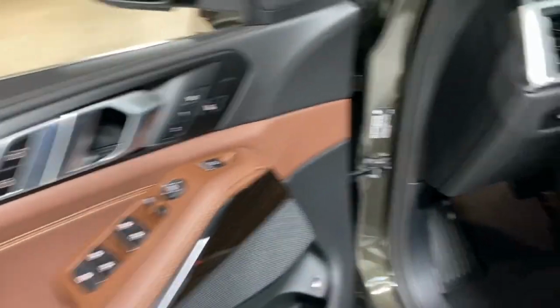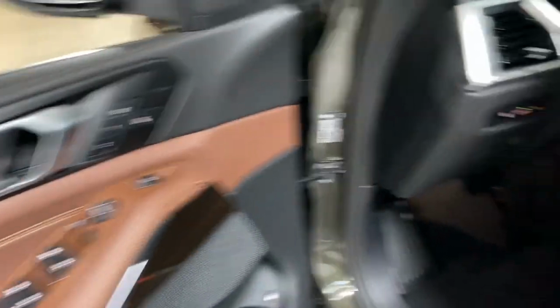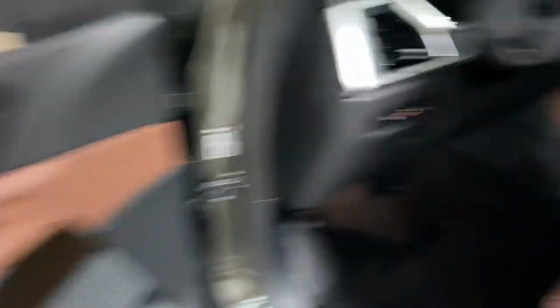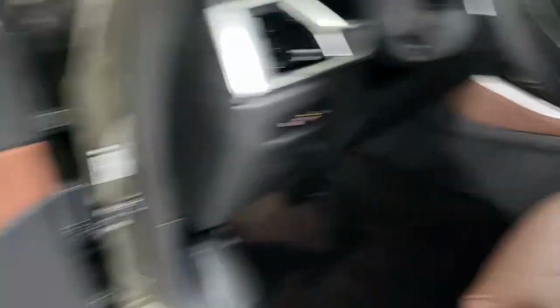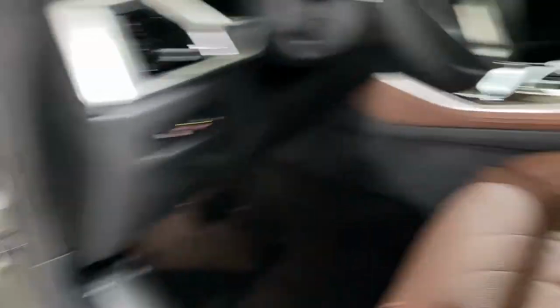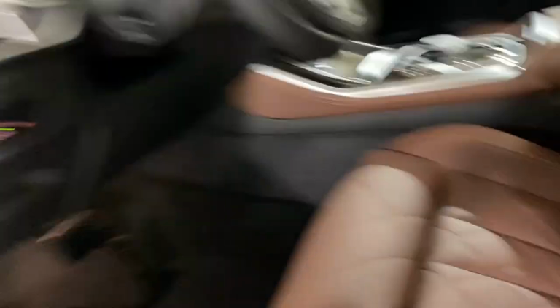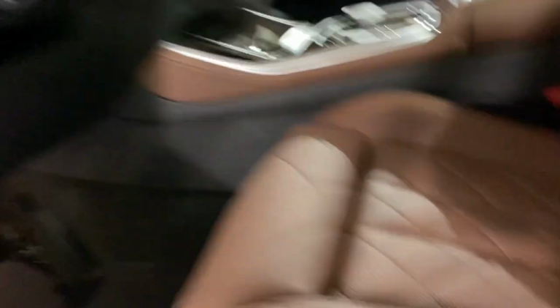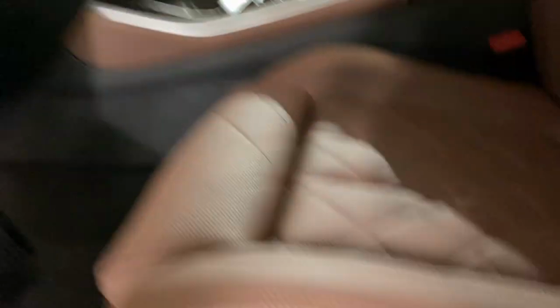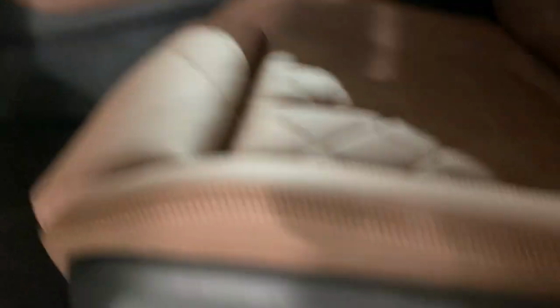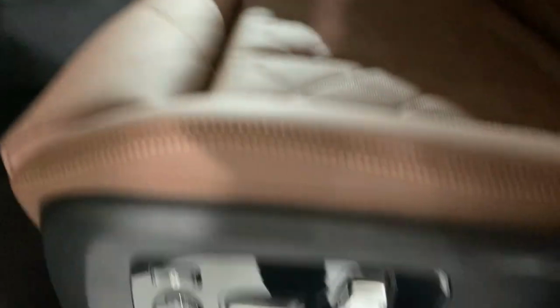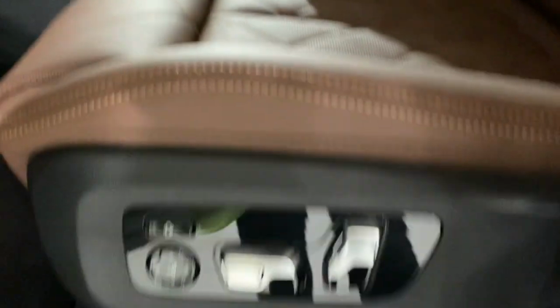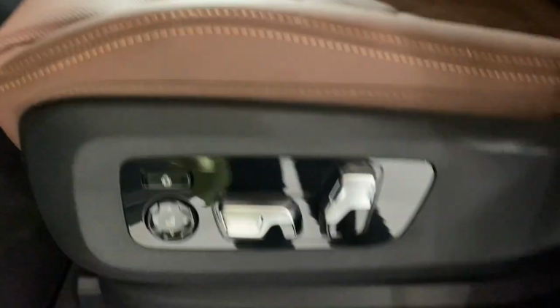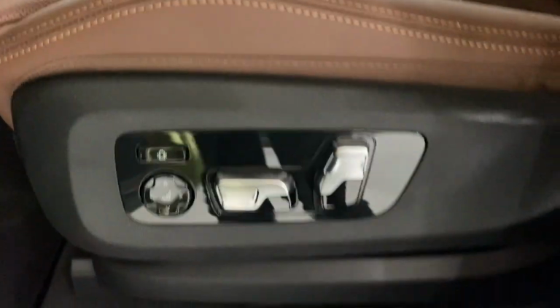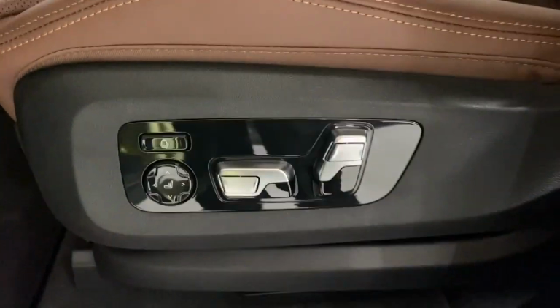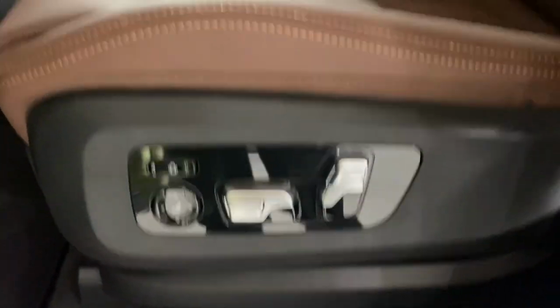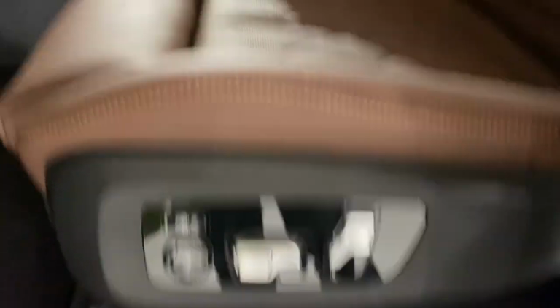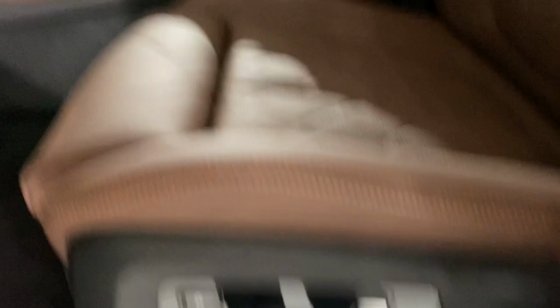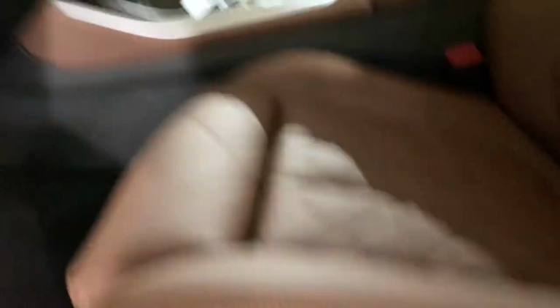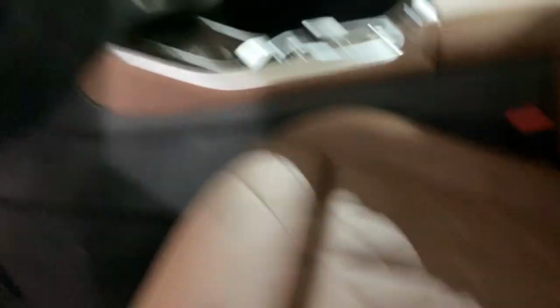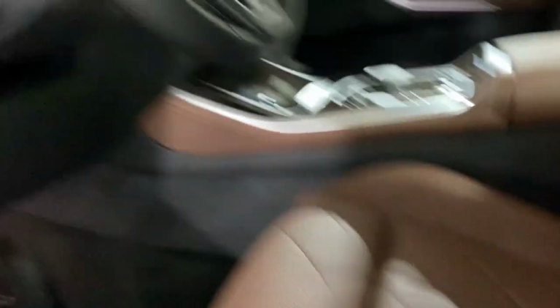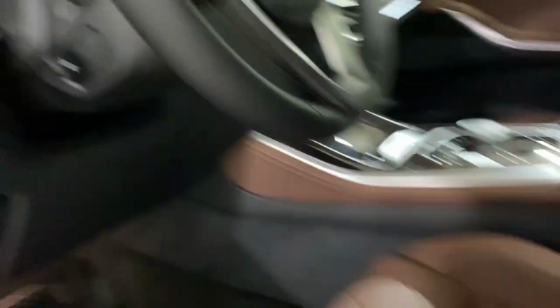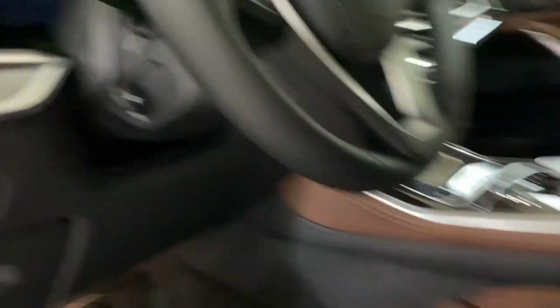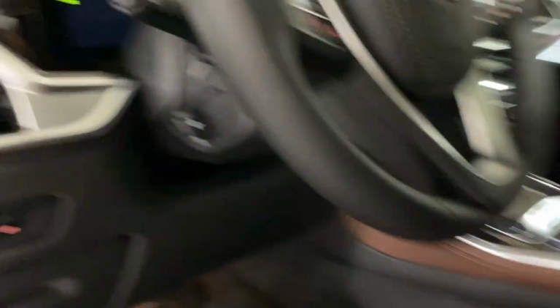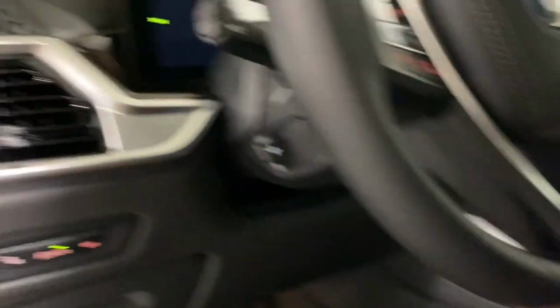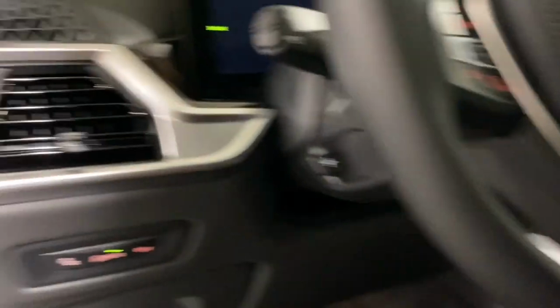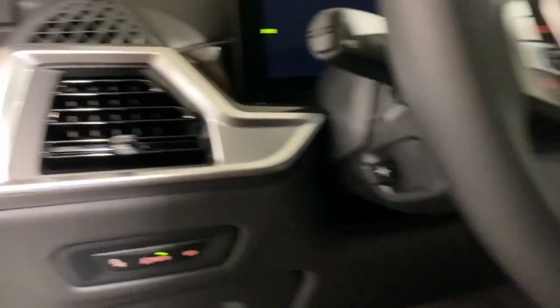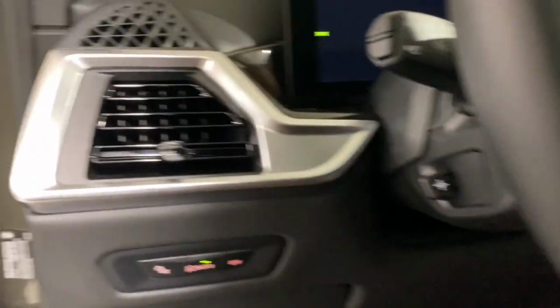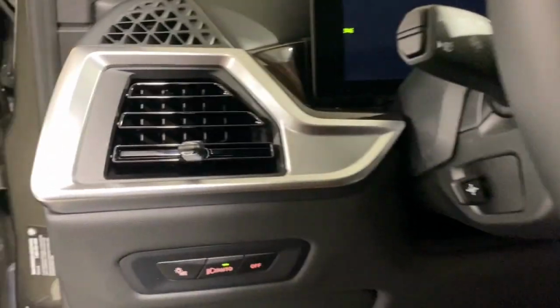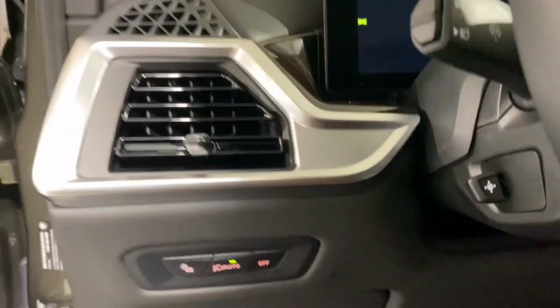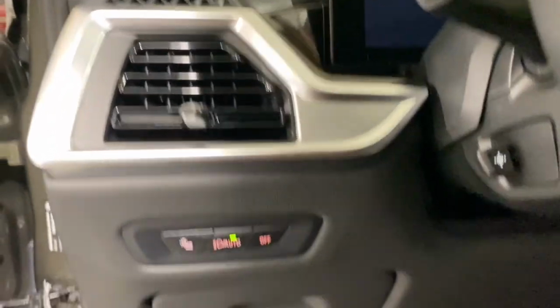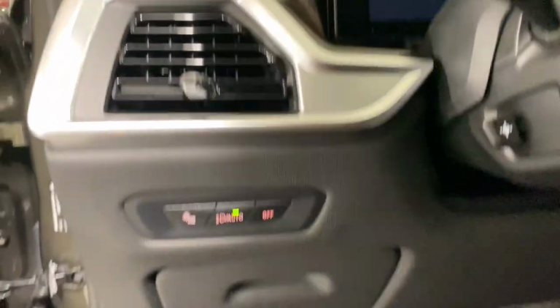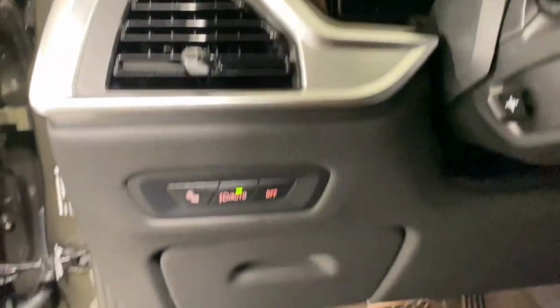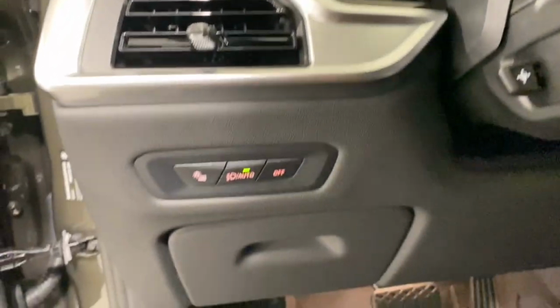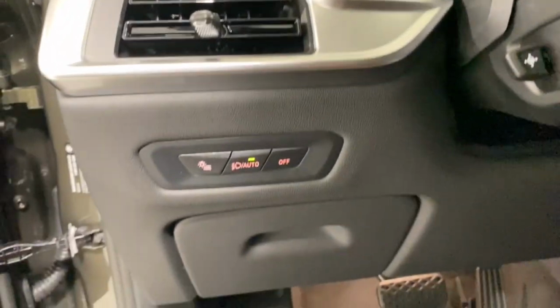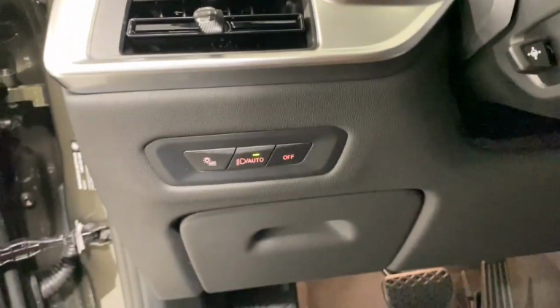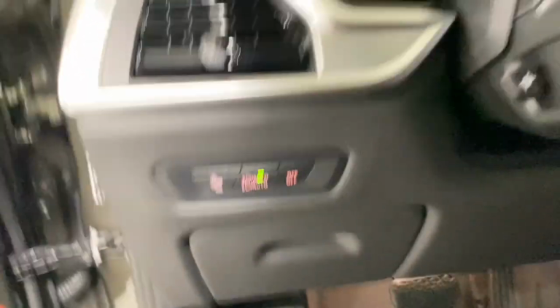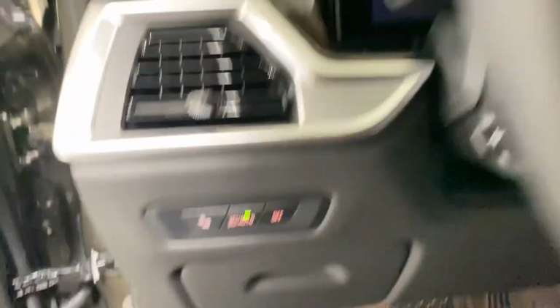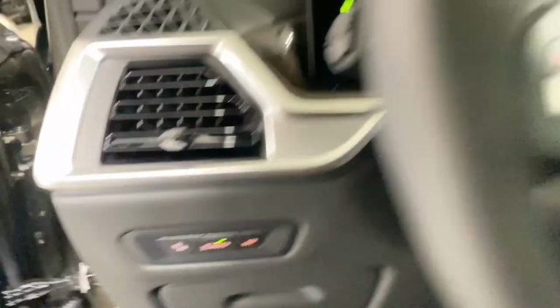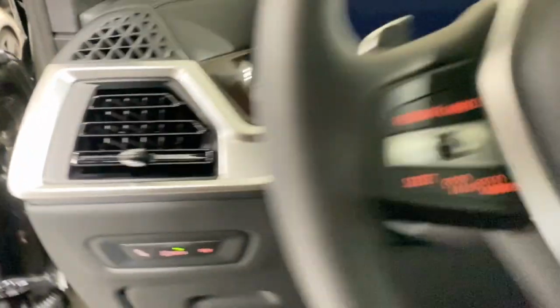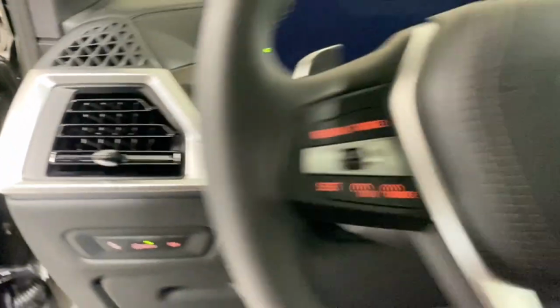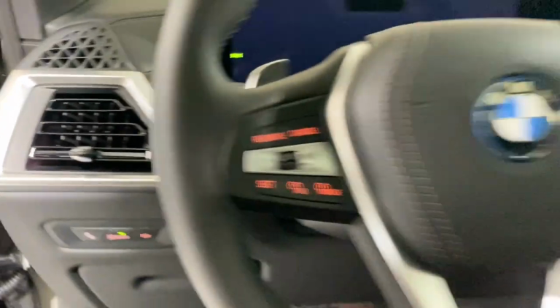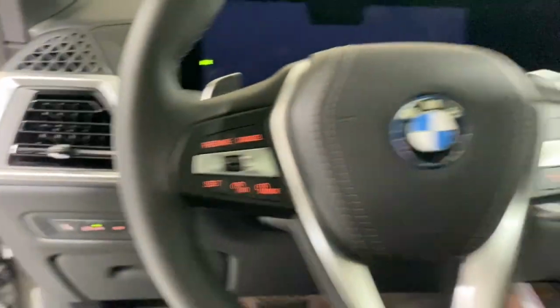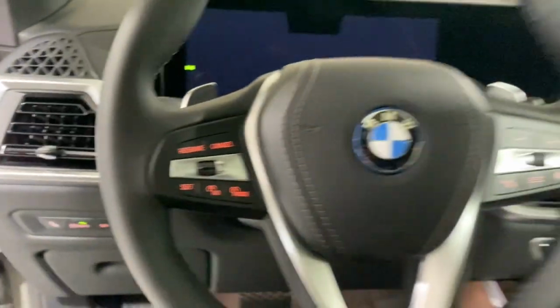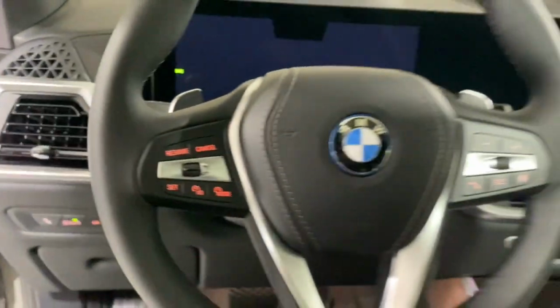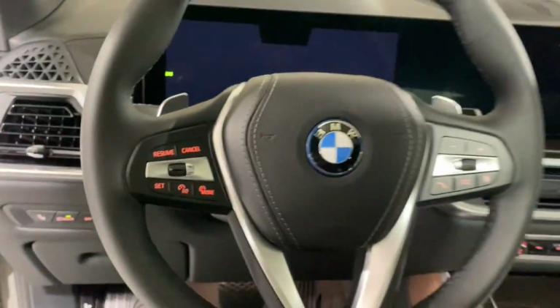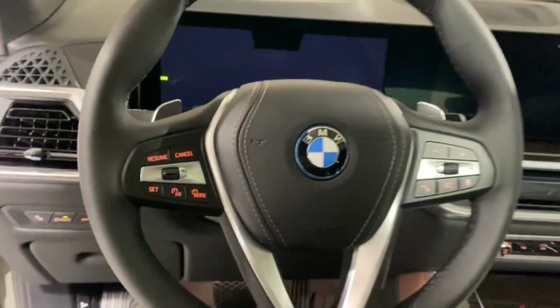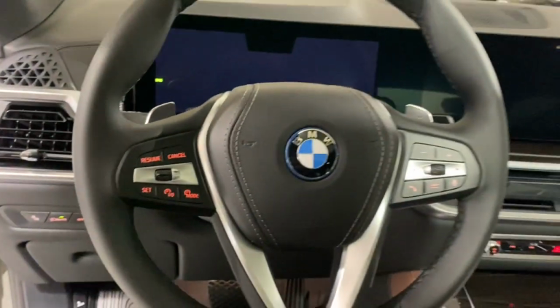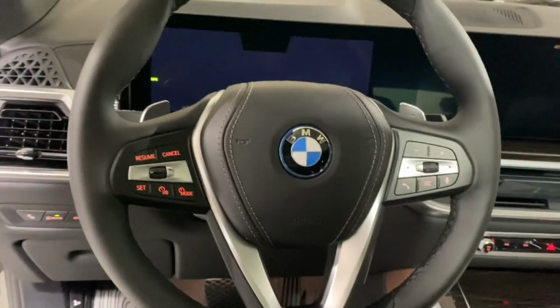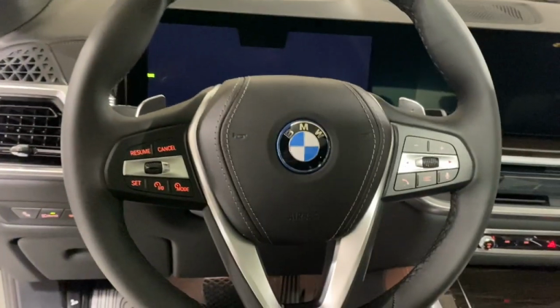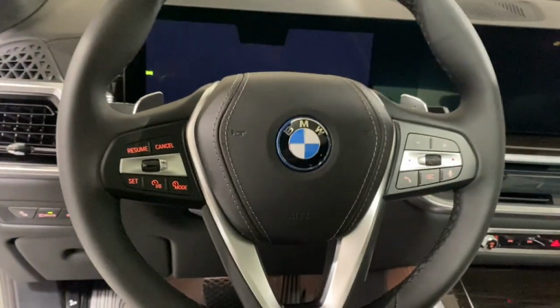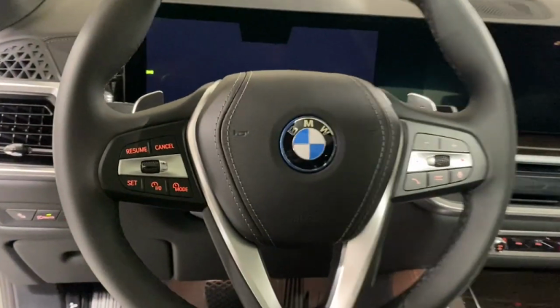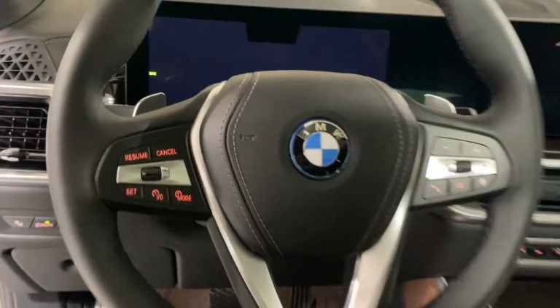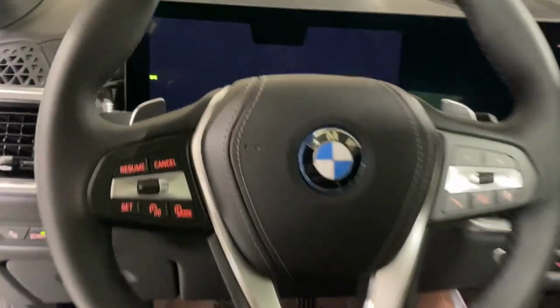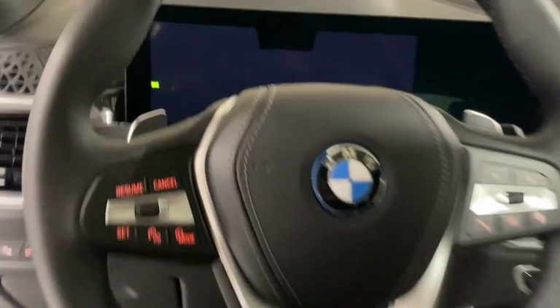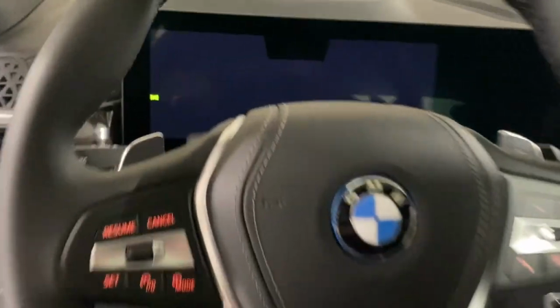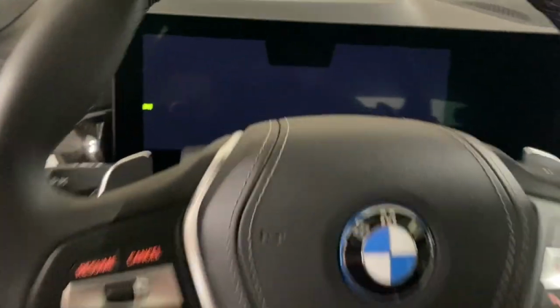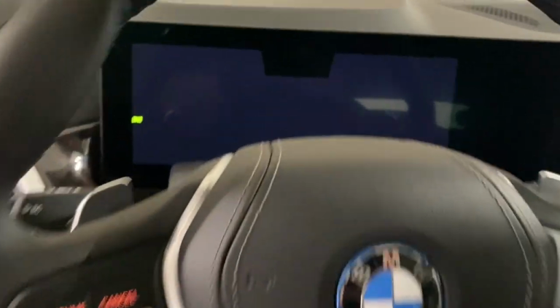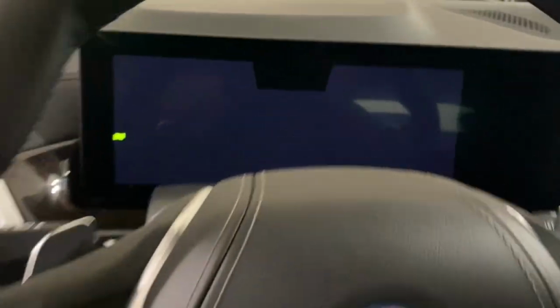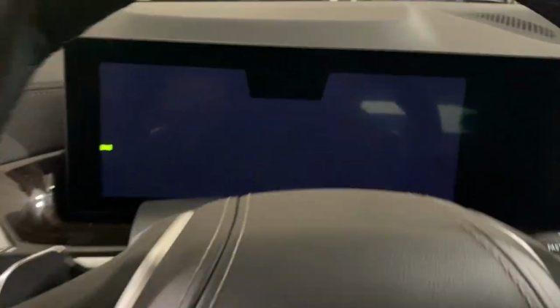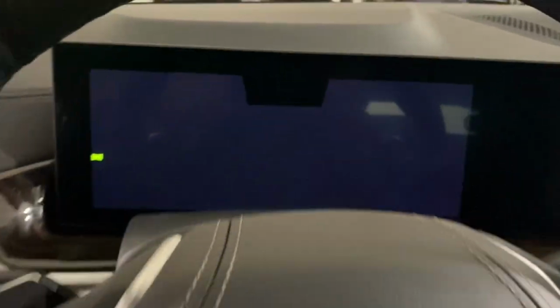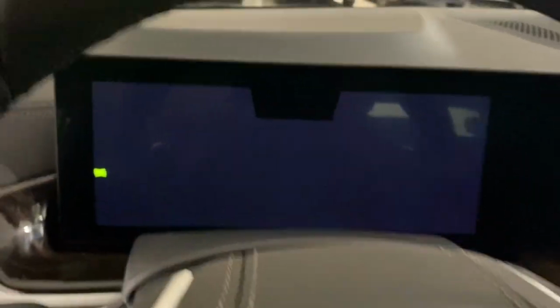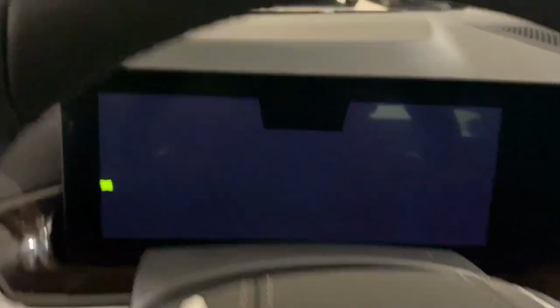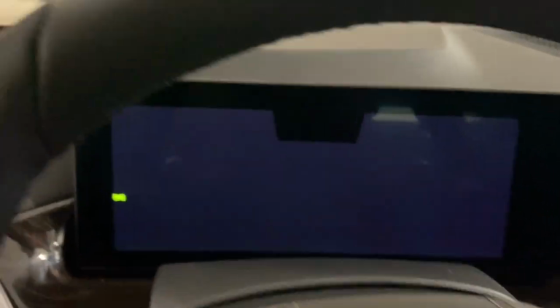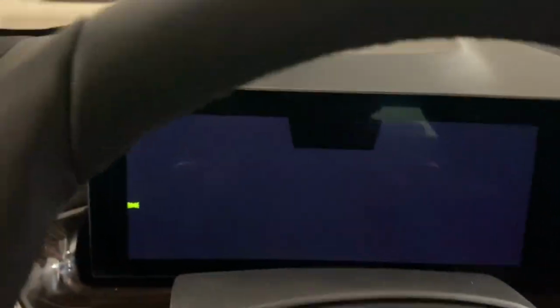Spacious and refined on the inside, don't mess with me on the outside. Be bold. Drive the X5.